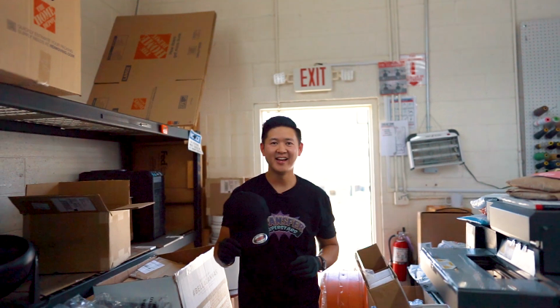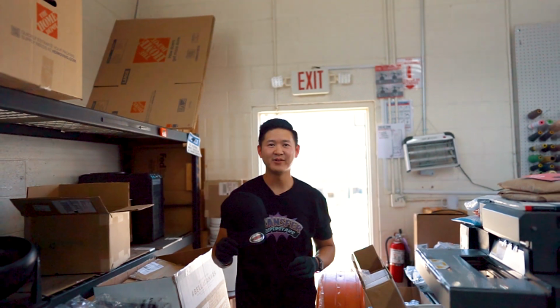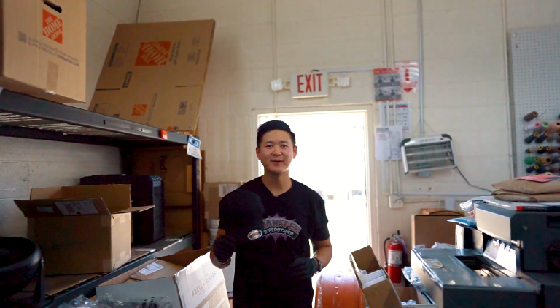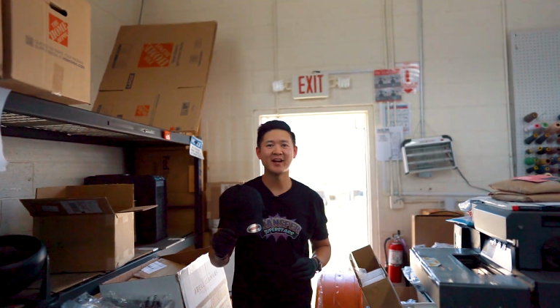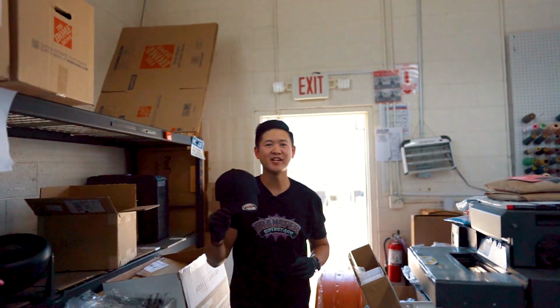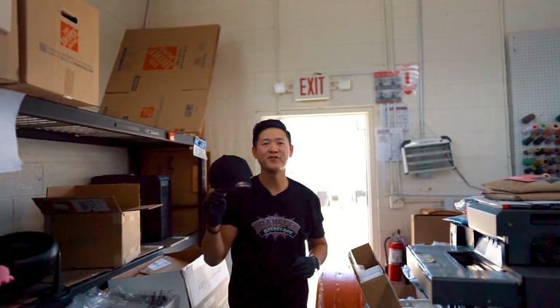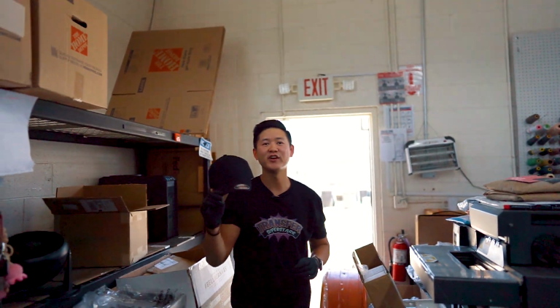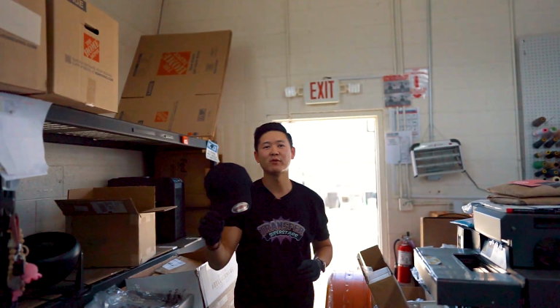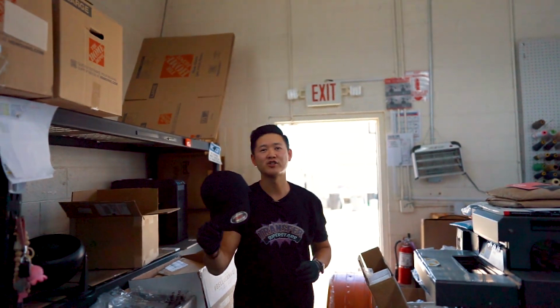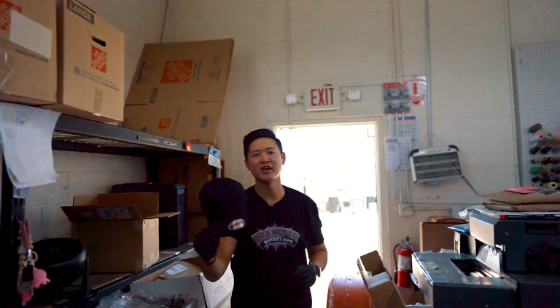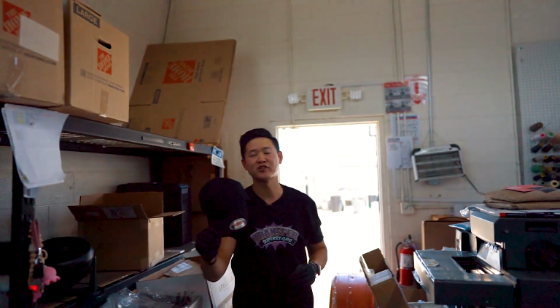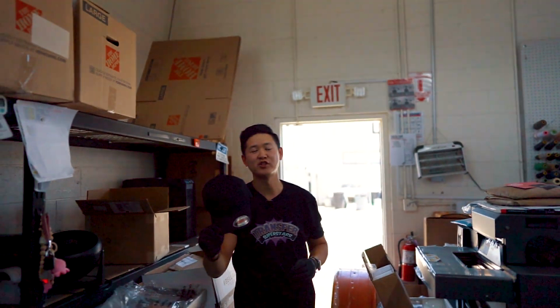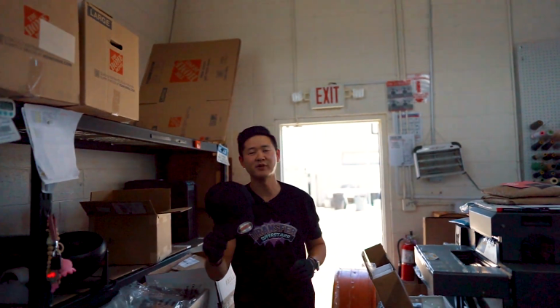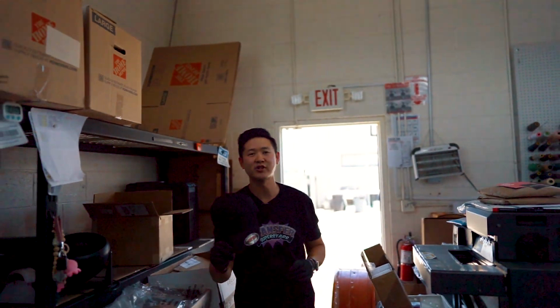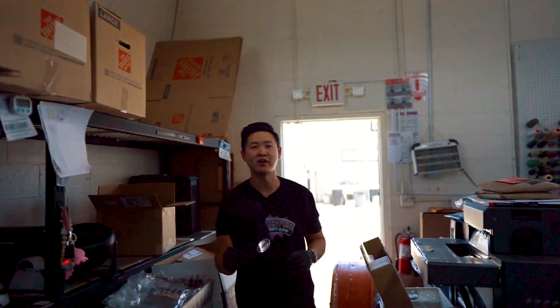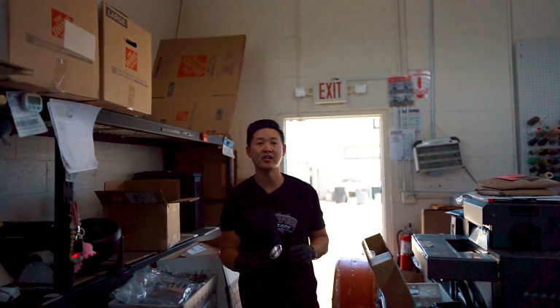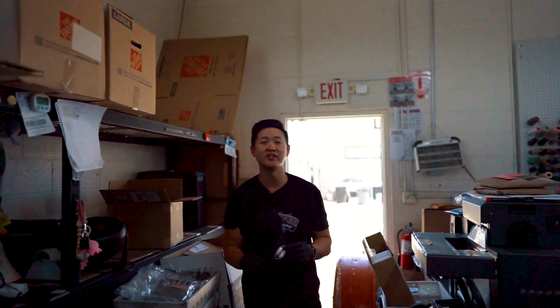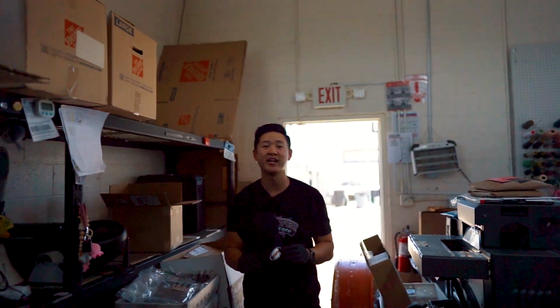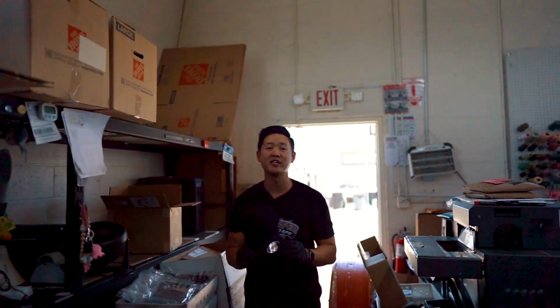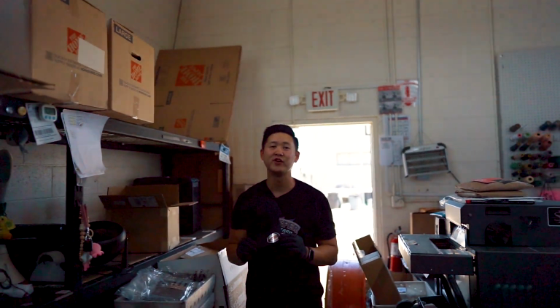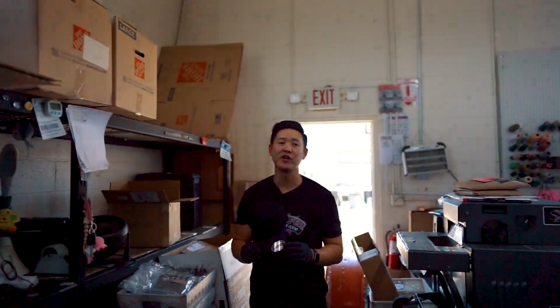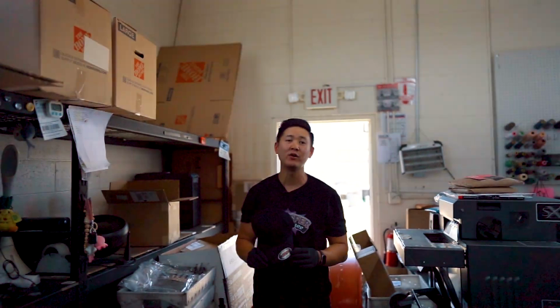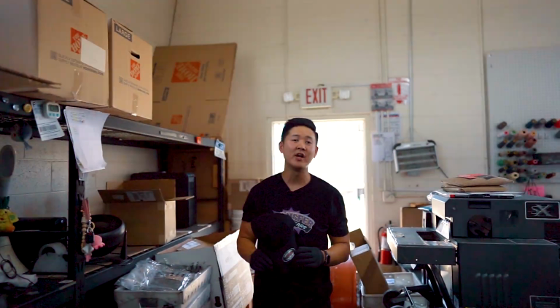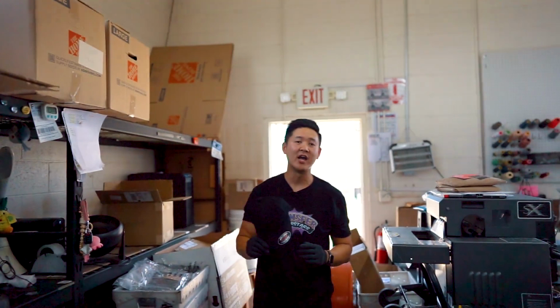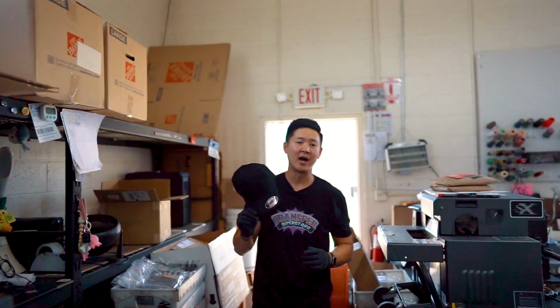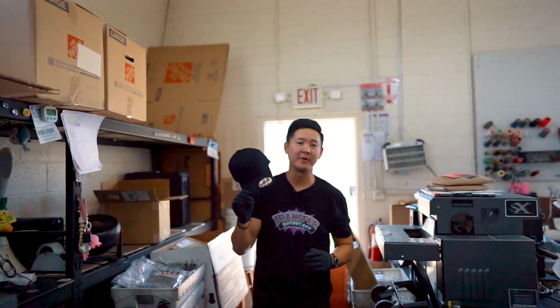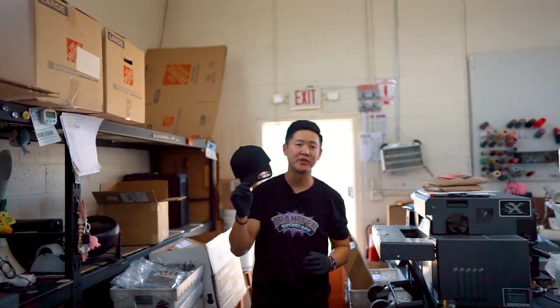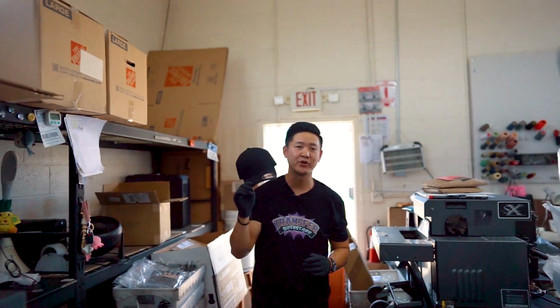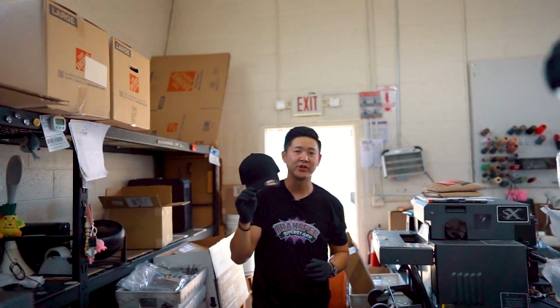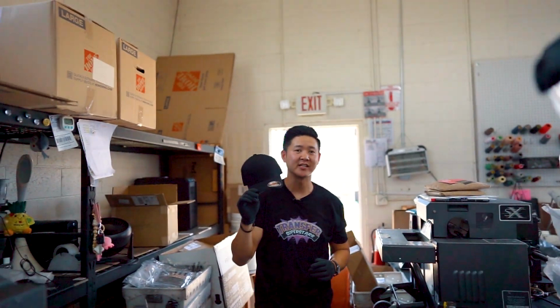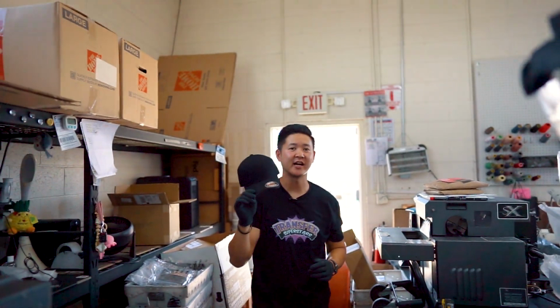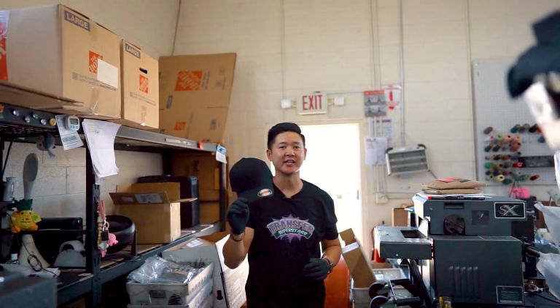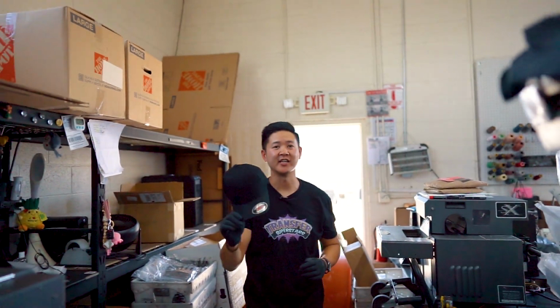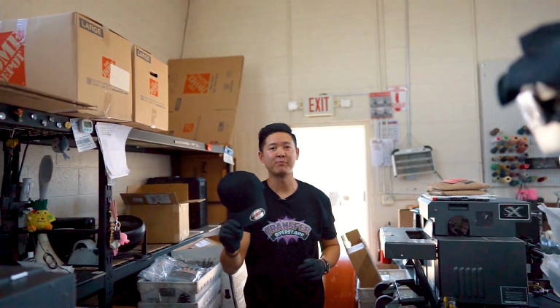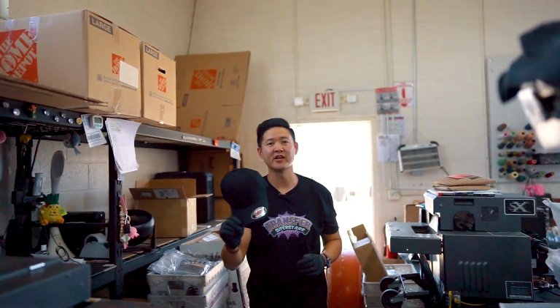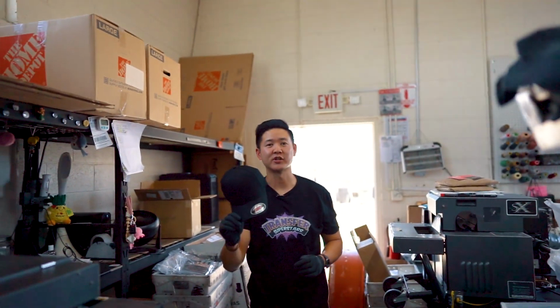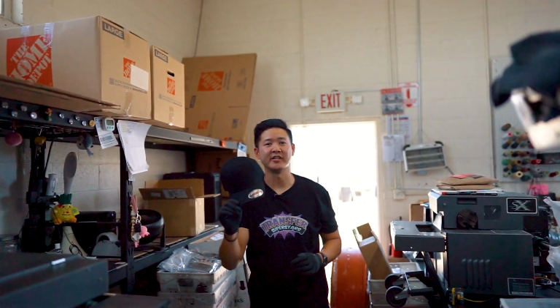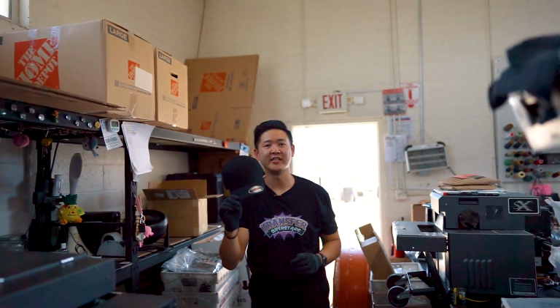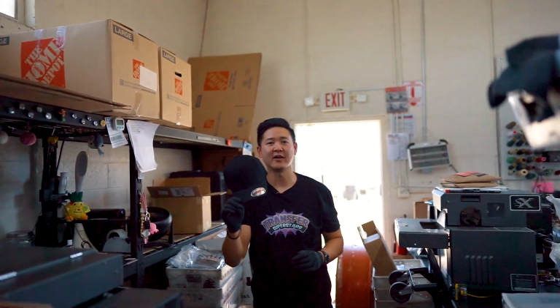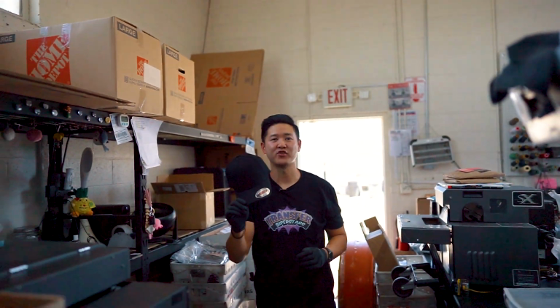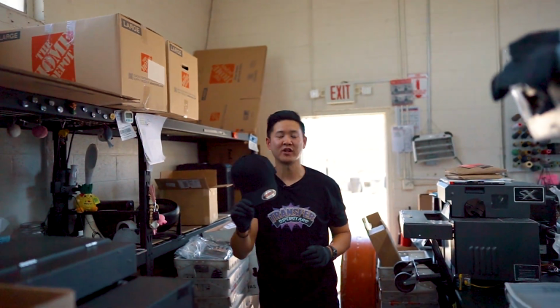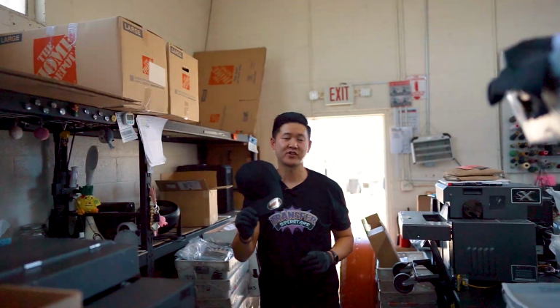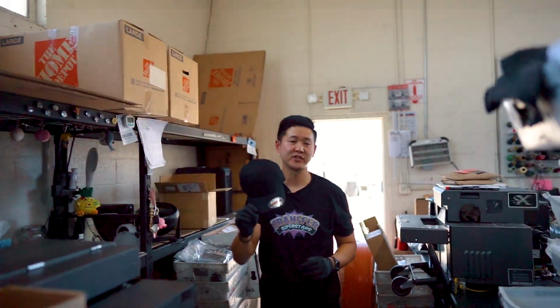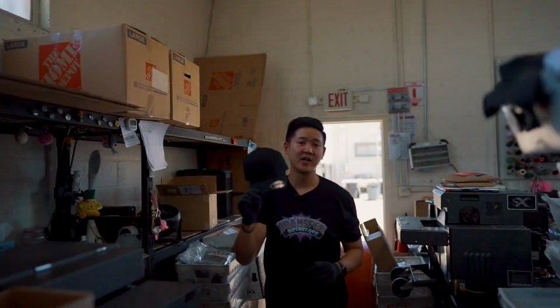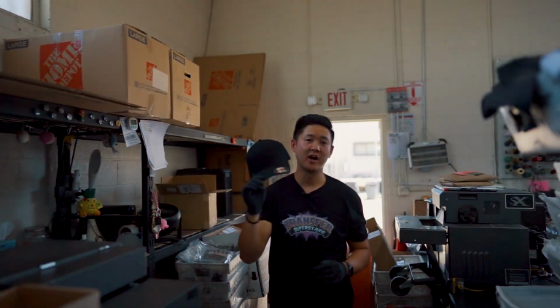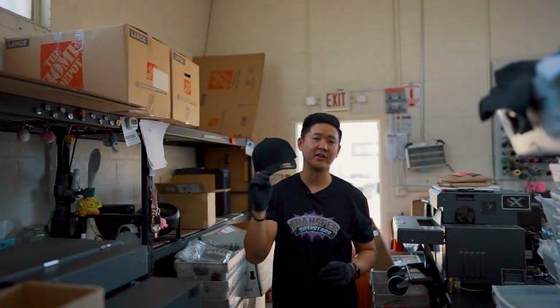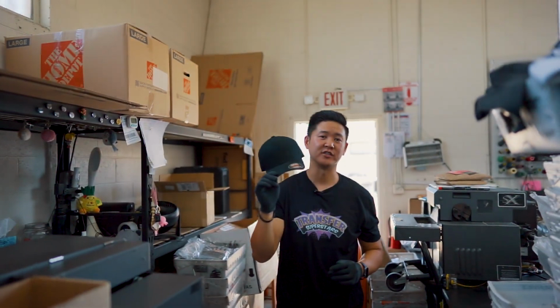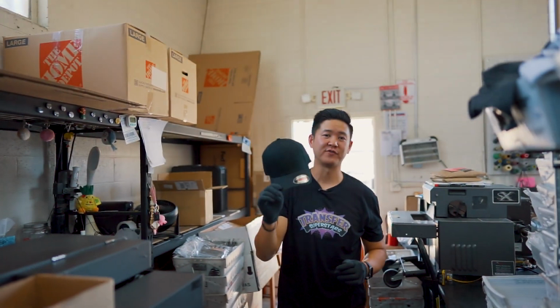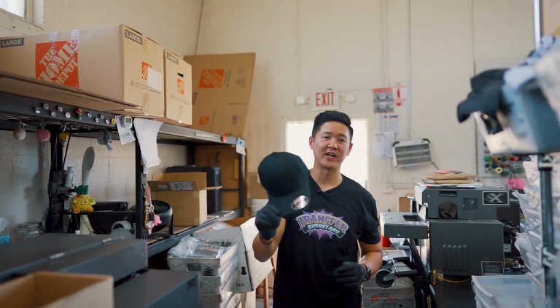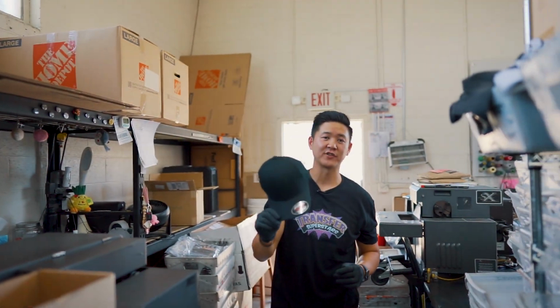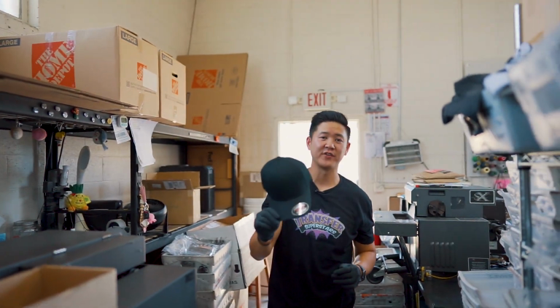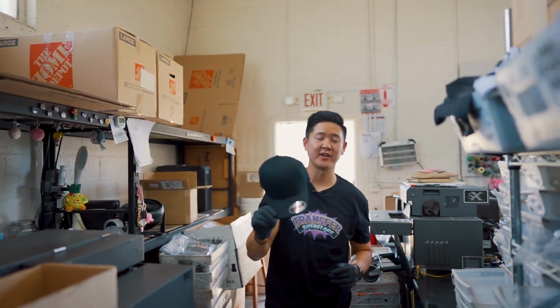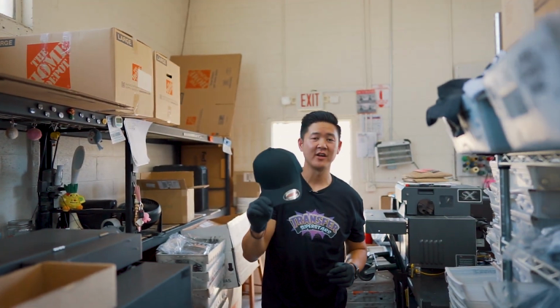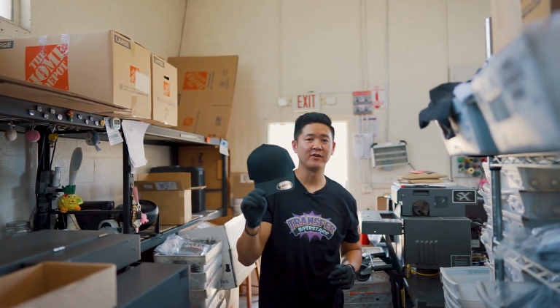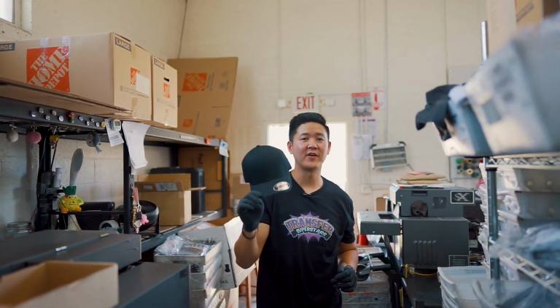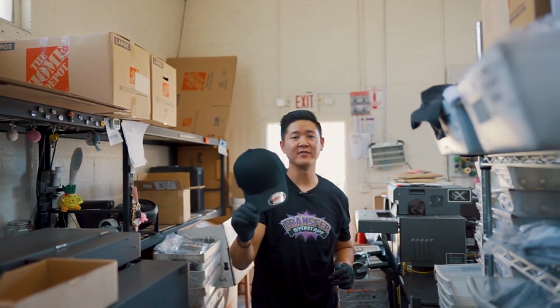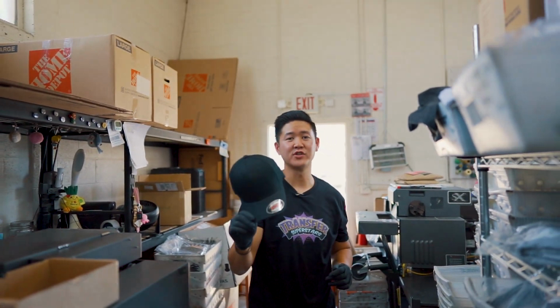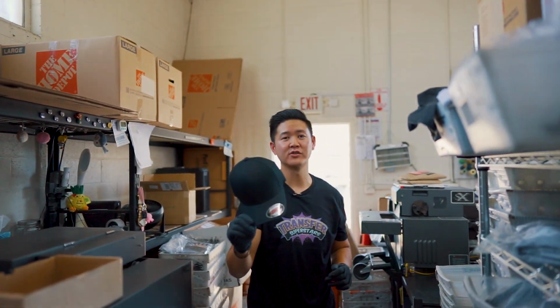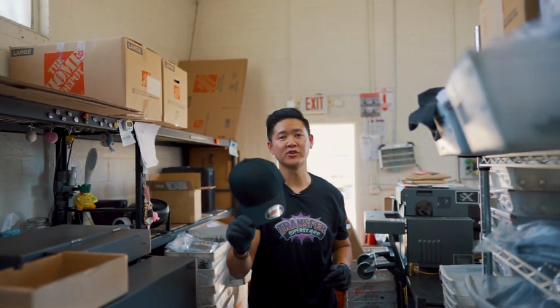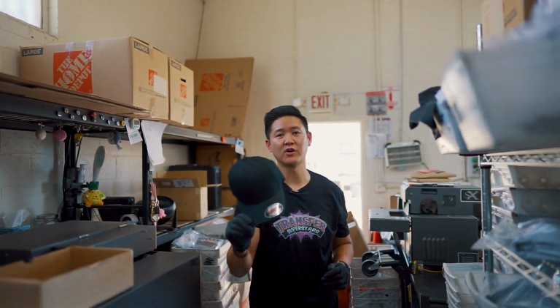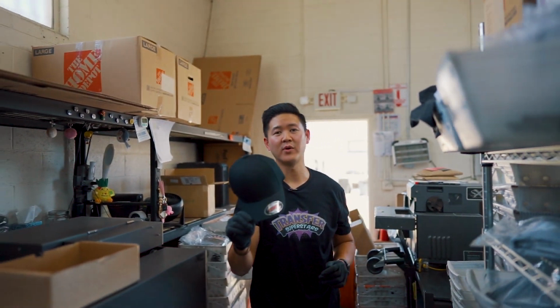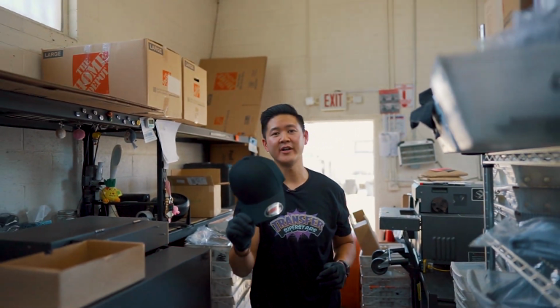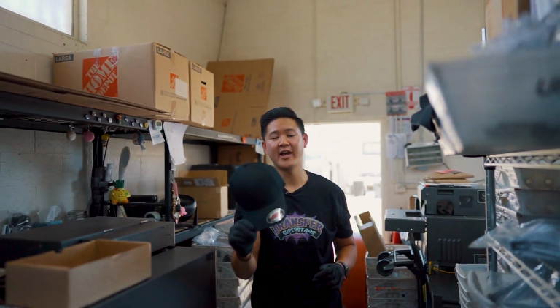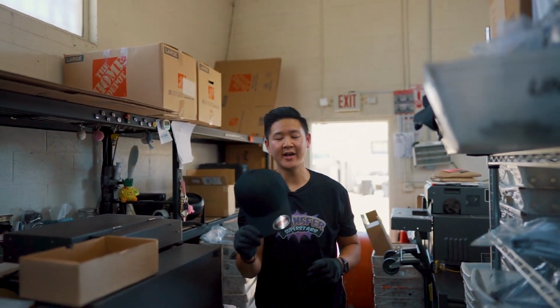Hey, what's up guys? Phil here with Transfer Superstars. On today's video, I'm going to be showing you guys how to heat press our DTF transfers on this FlexFit 5001 hat.